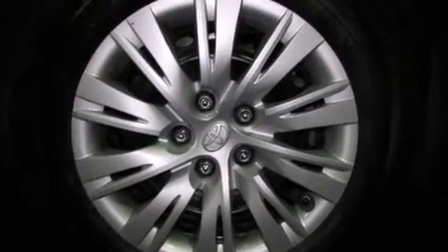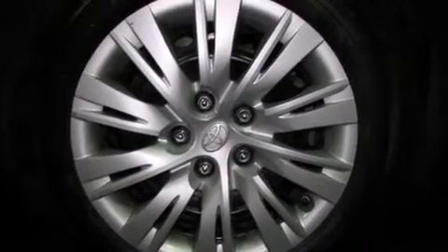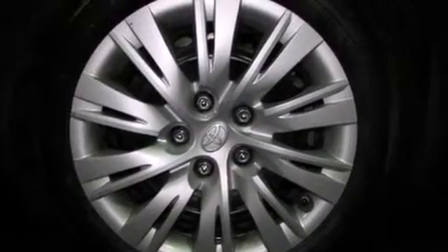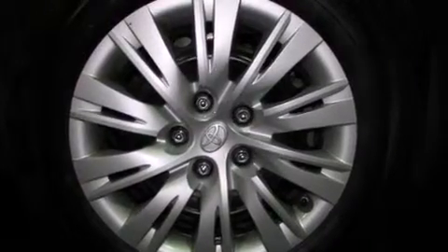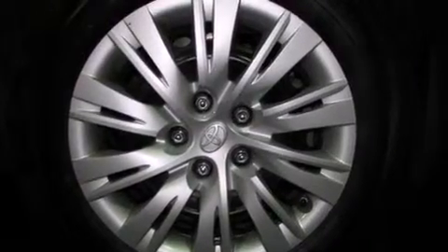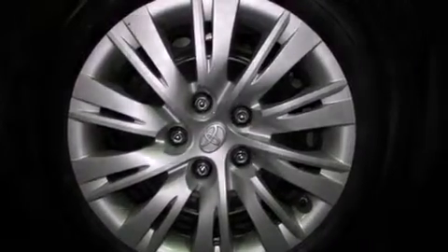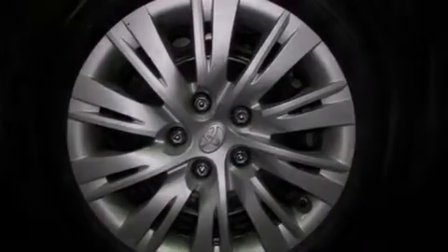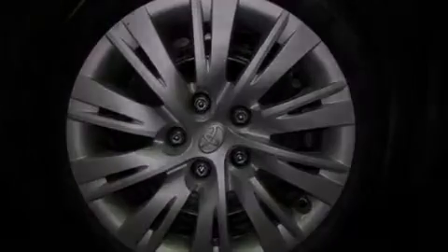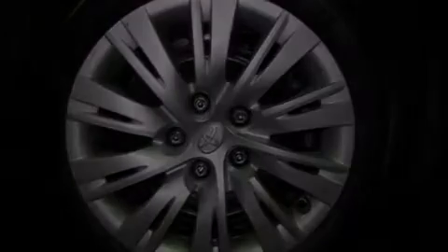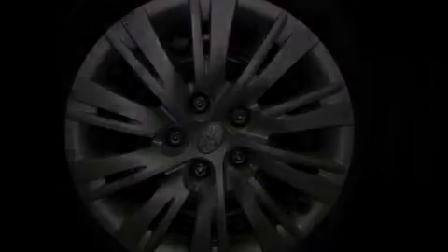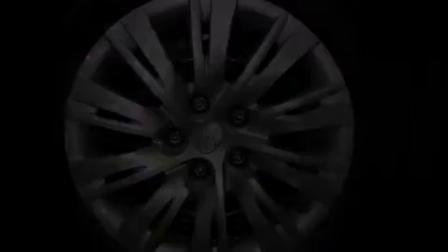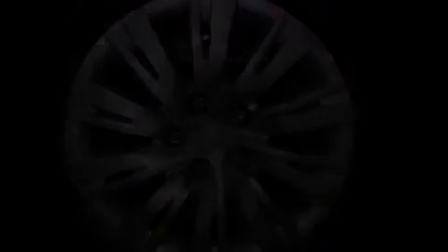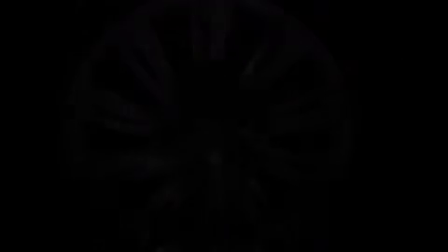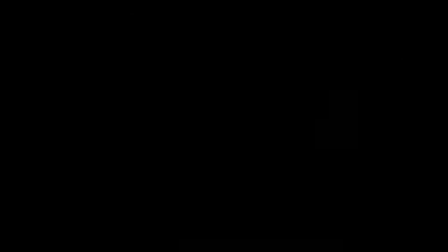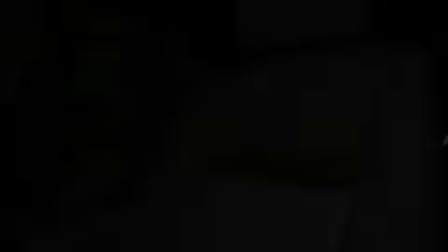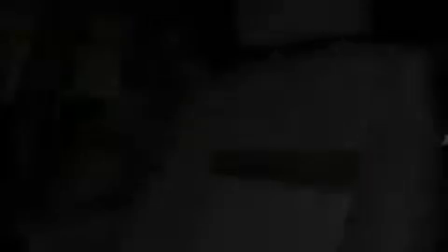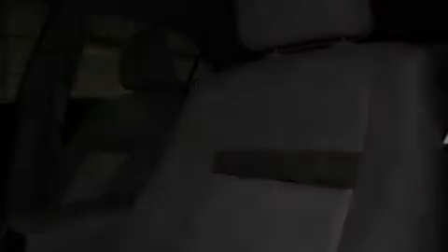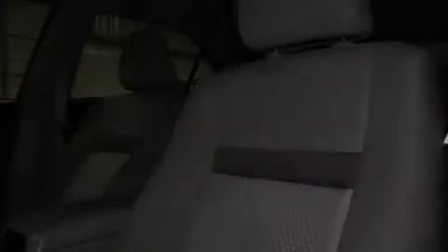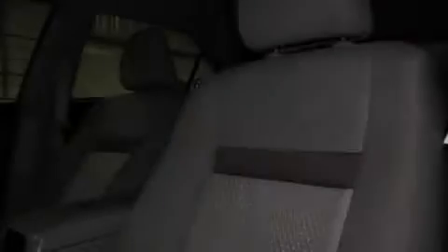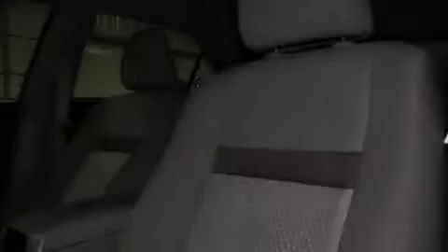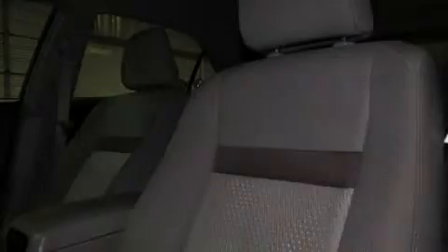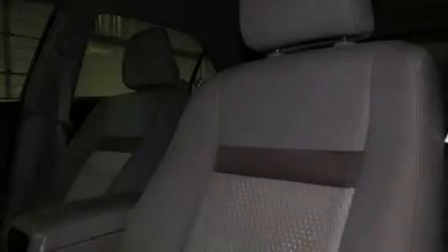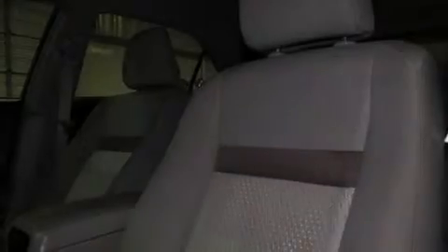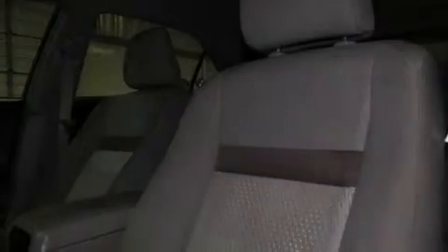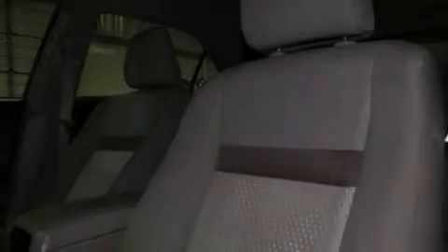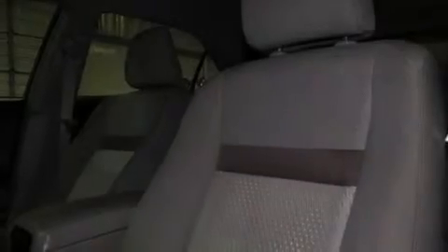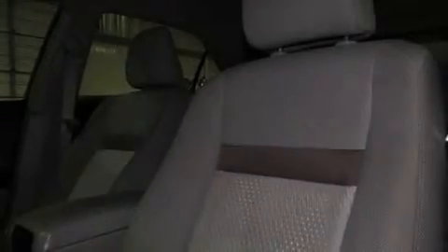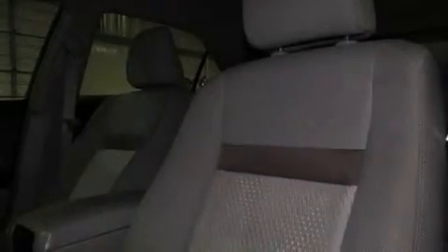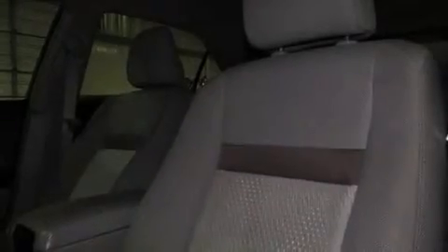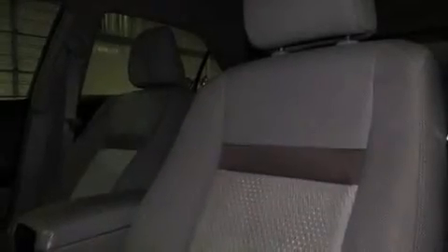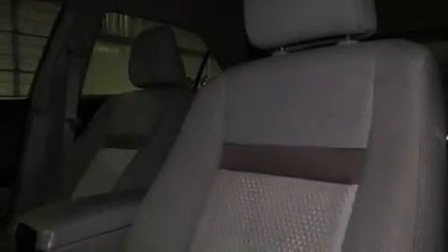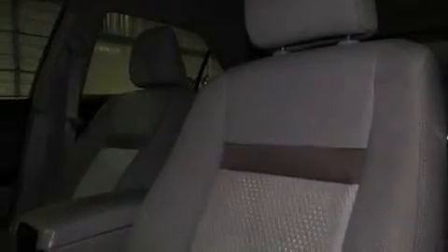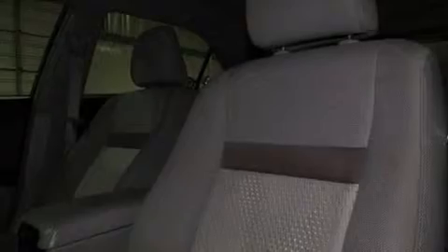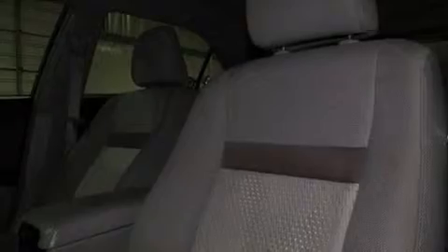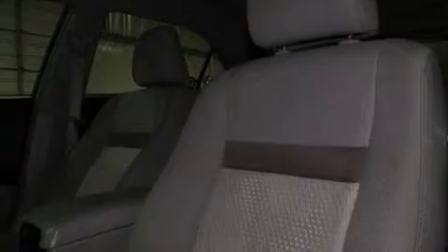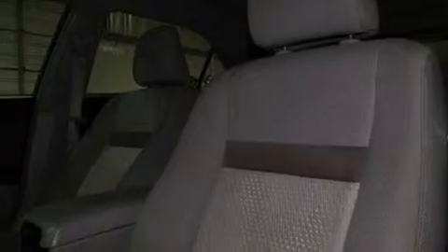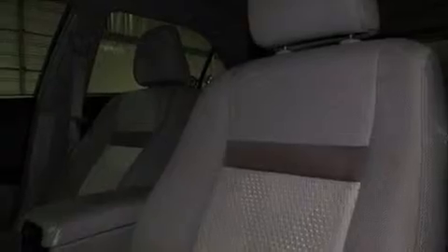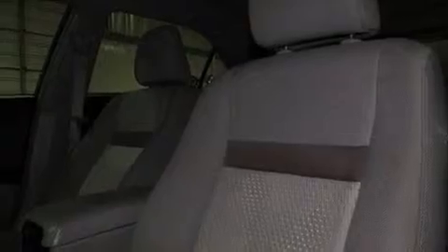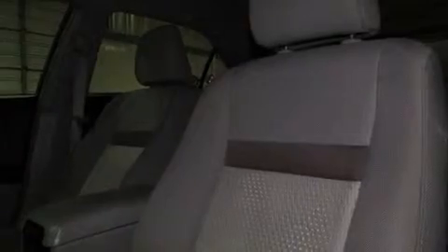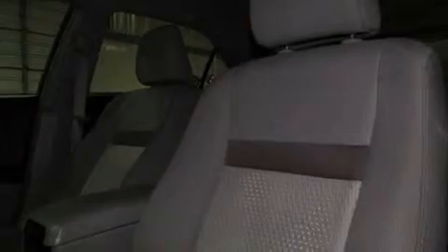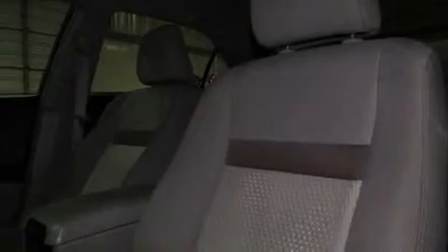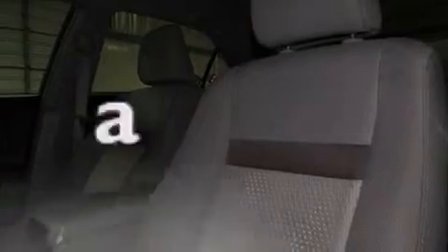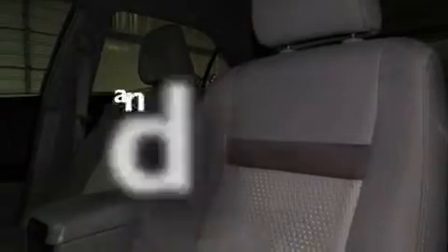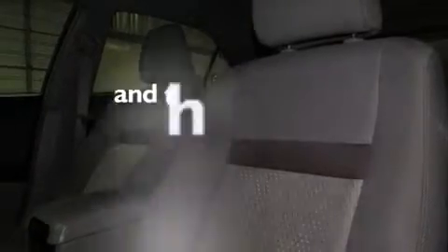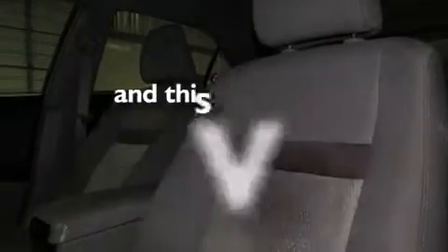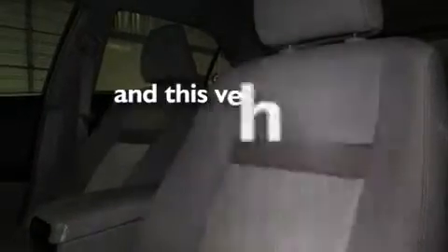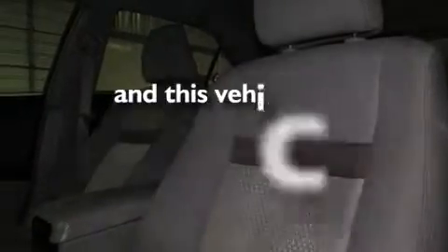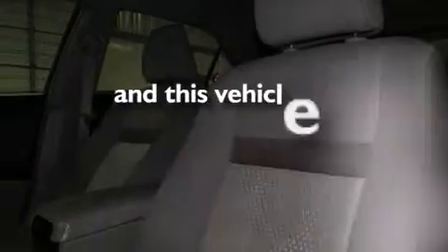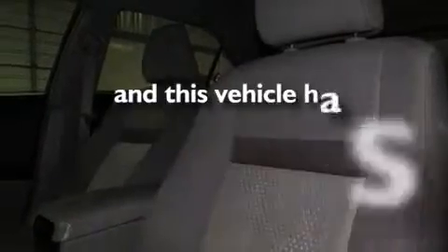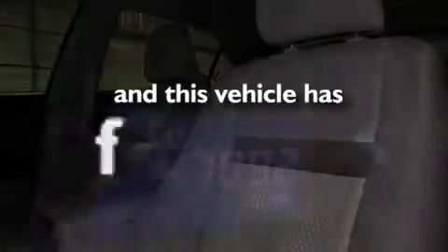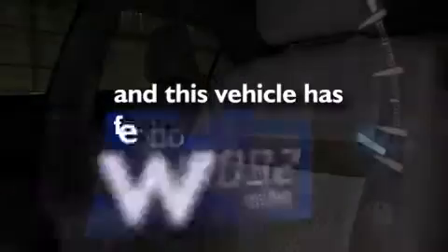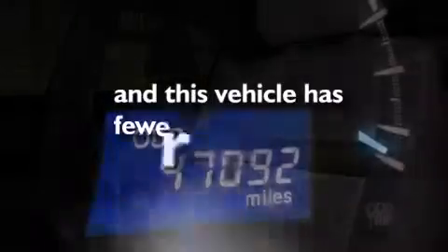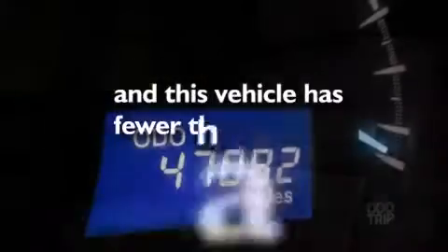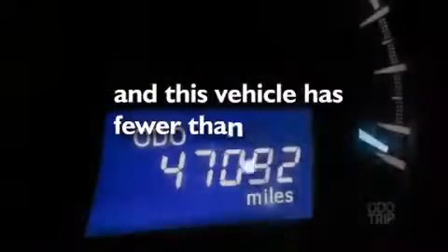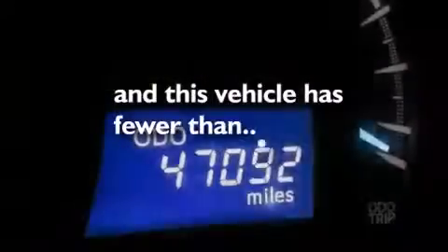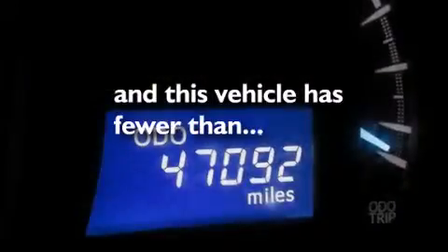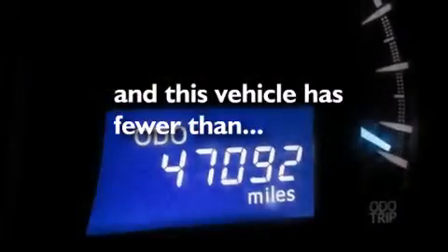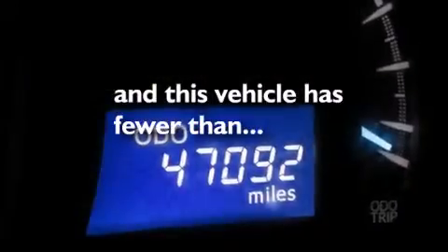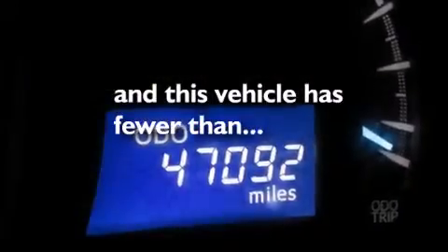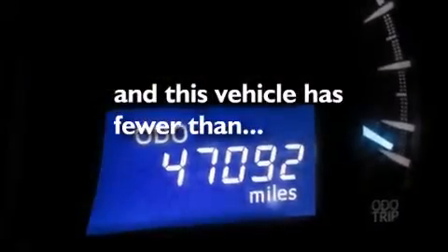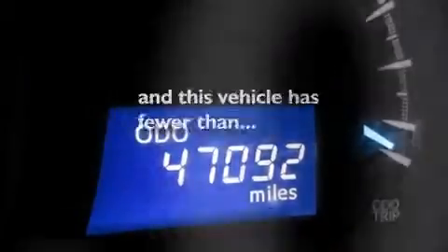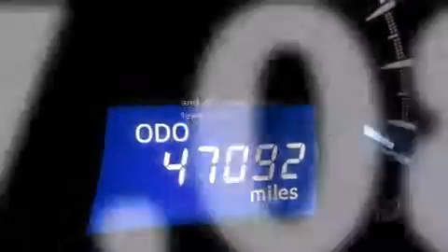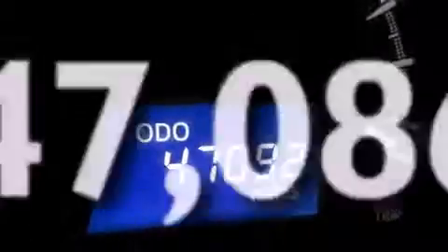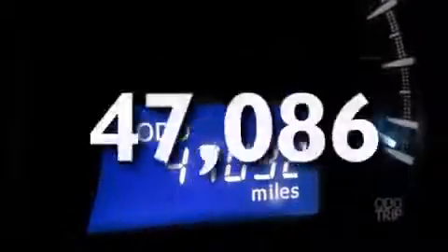Rear seat child-proof door locks, a pass-through rear seat, and this vehicle has less than 48,000 miles.